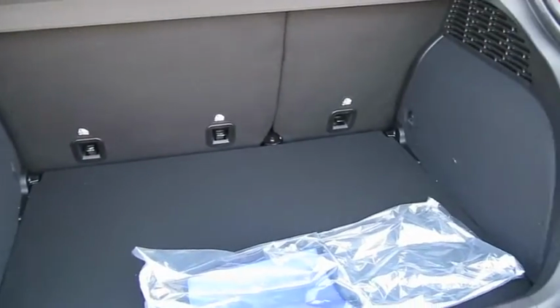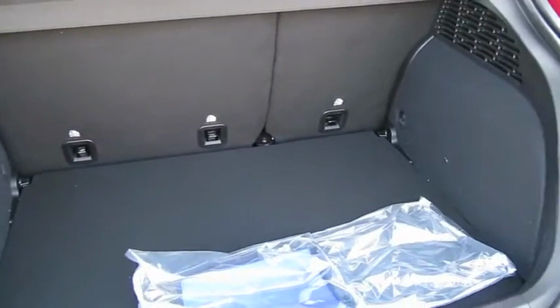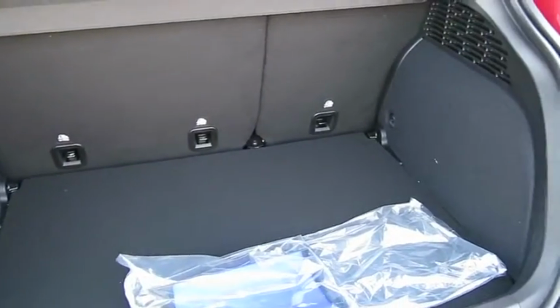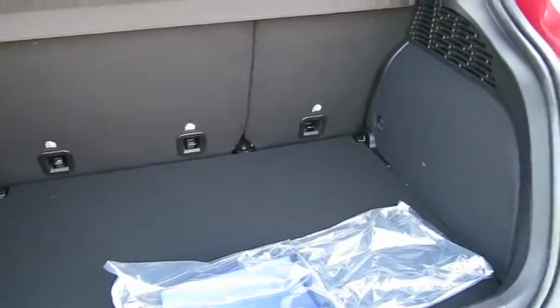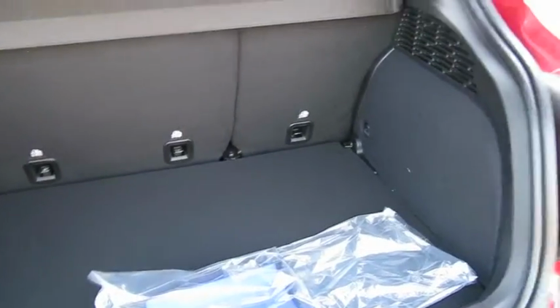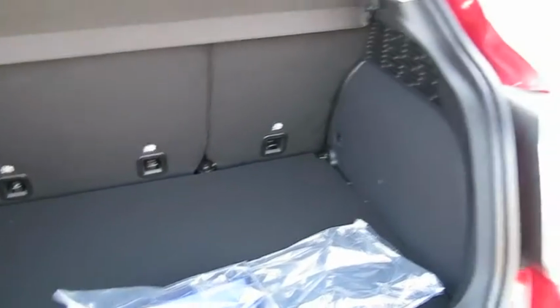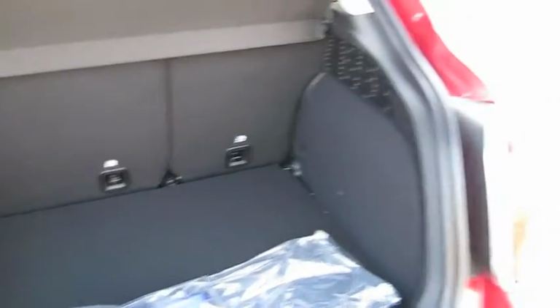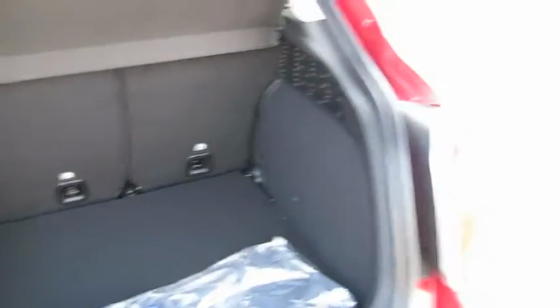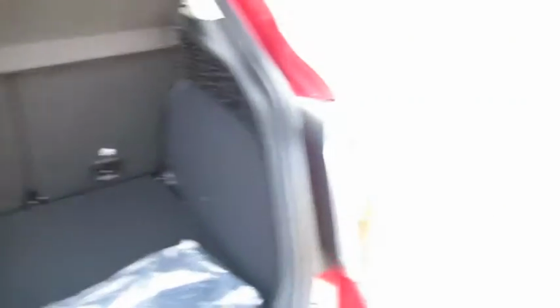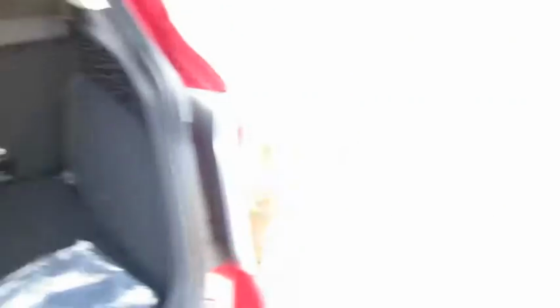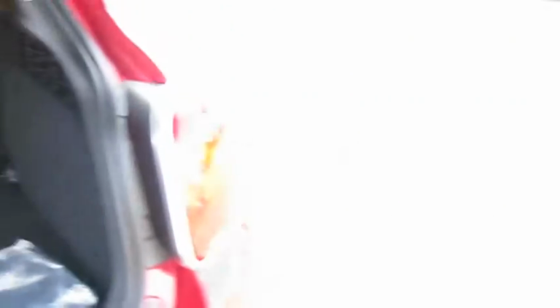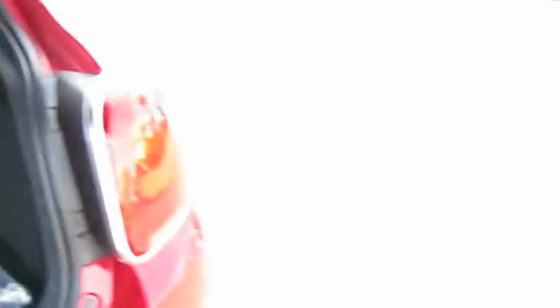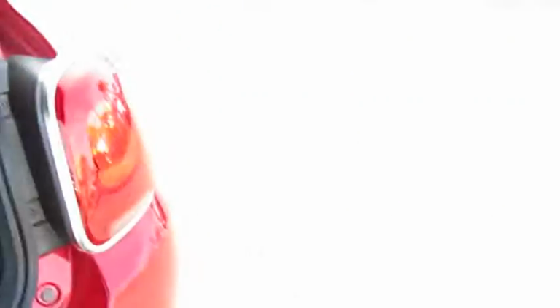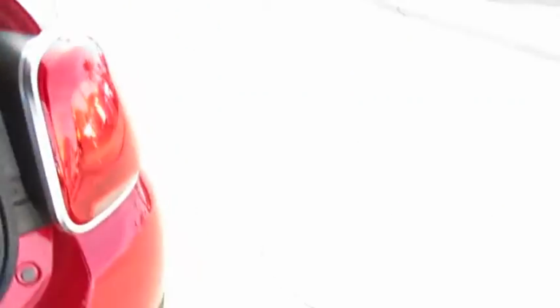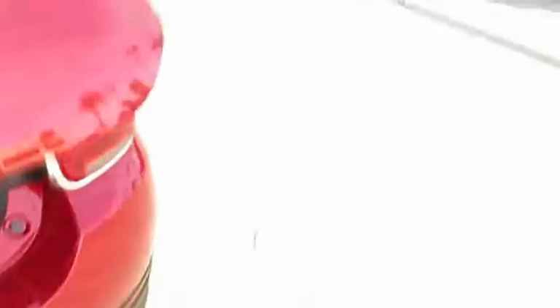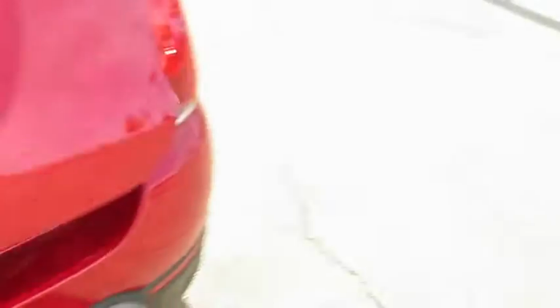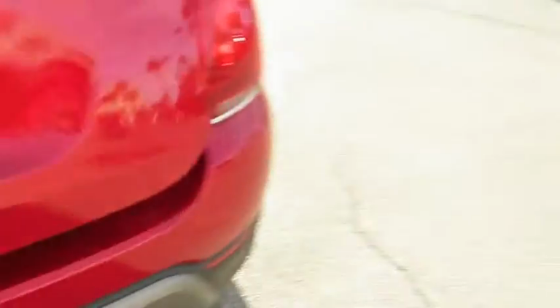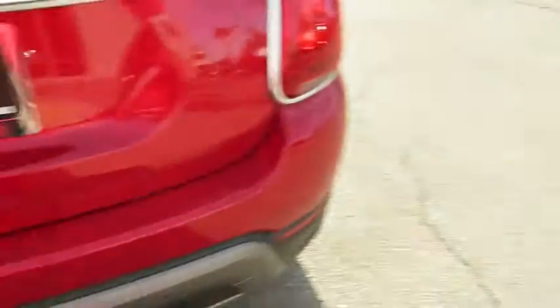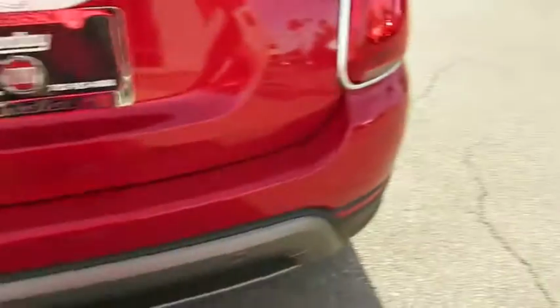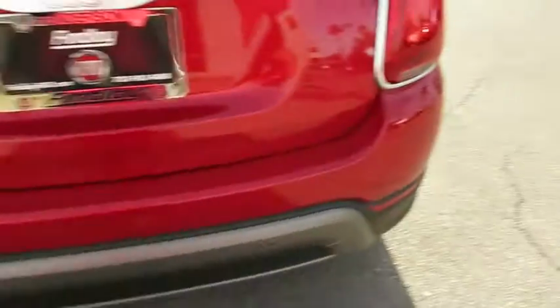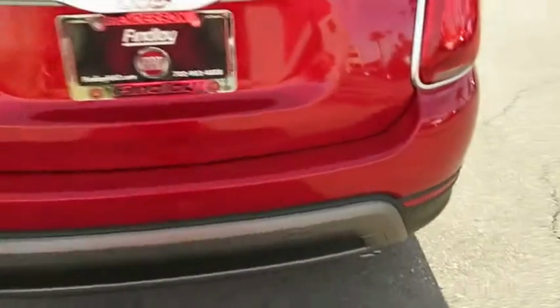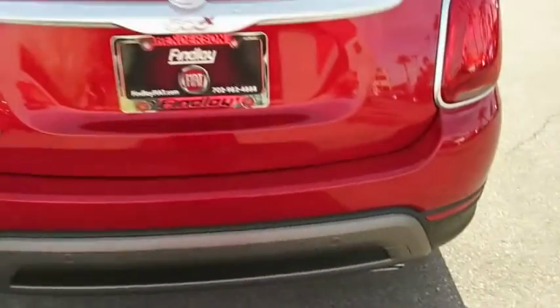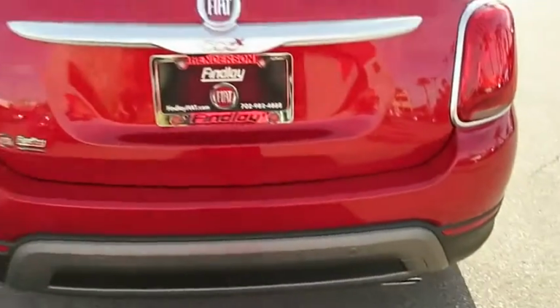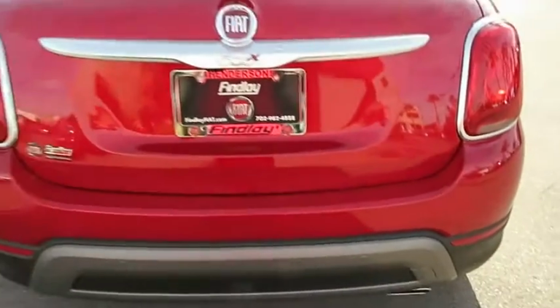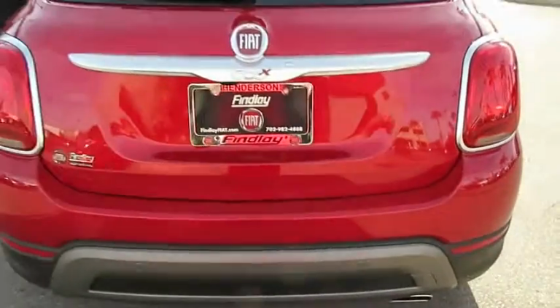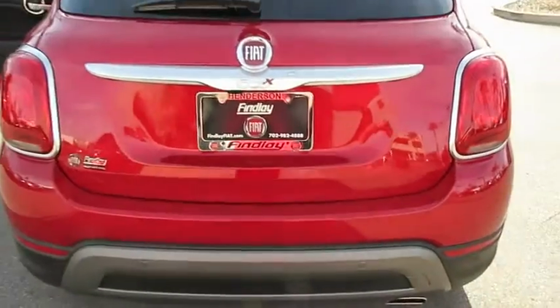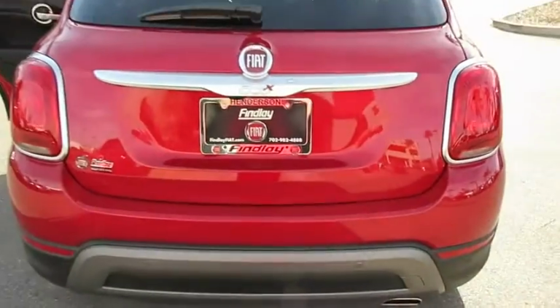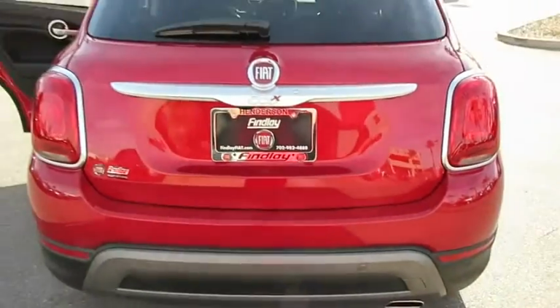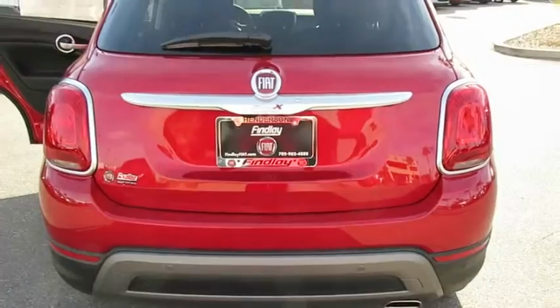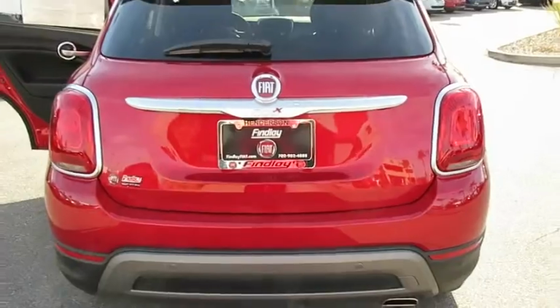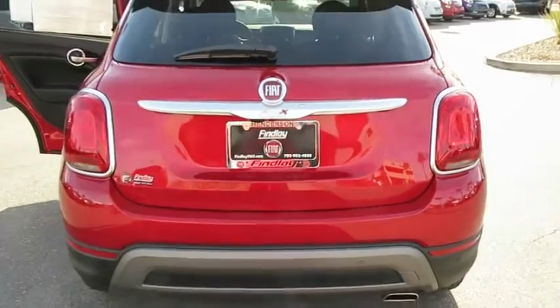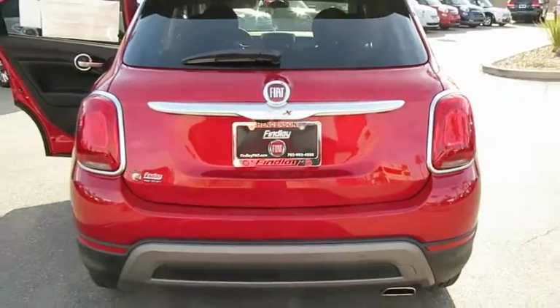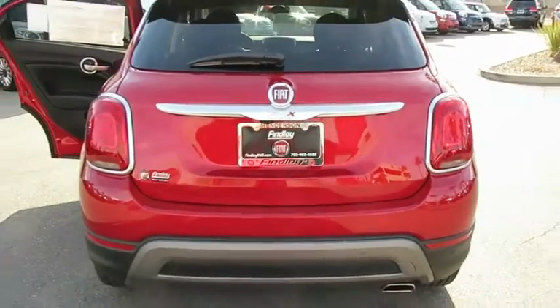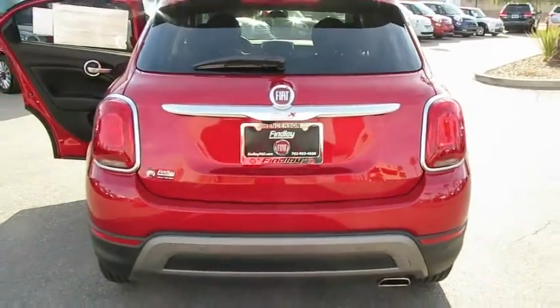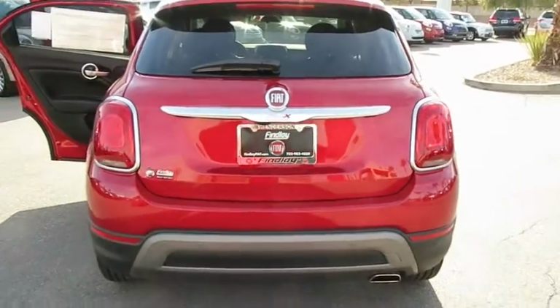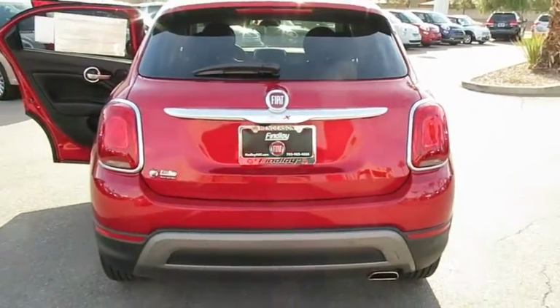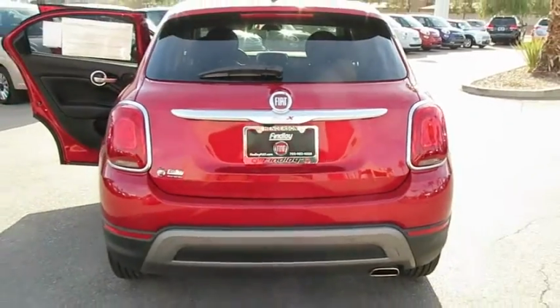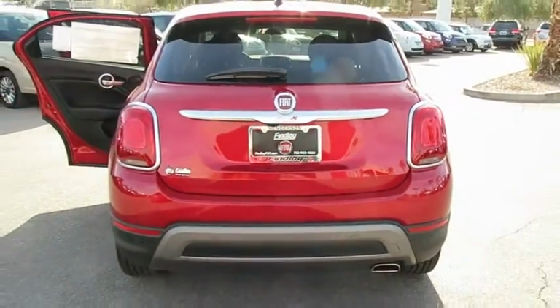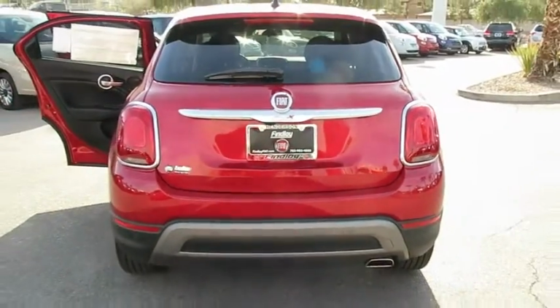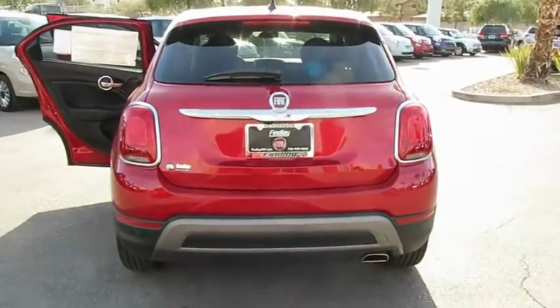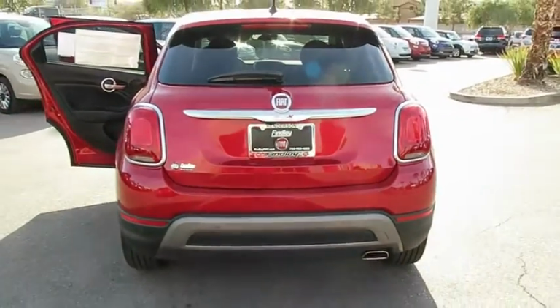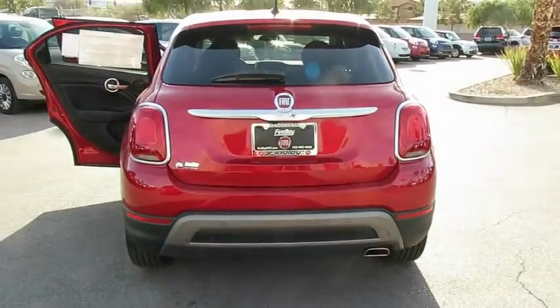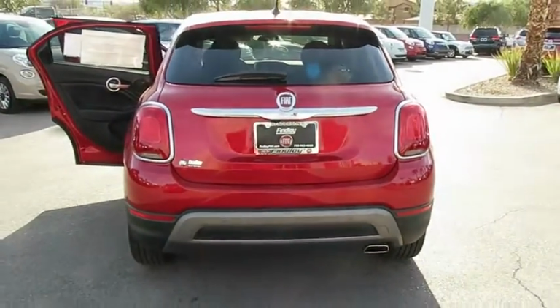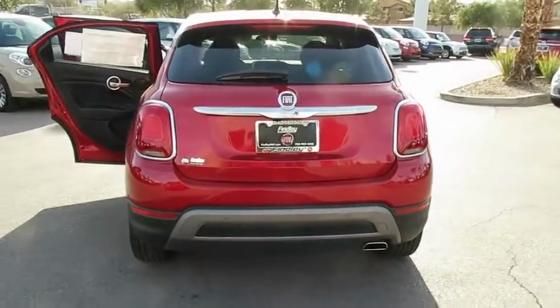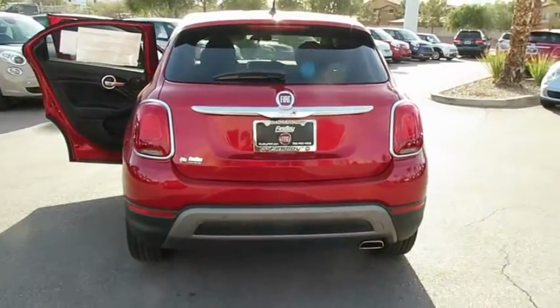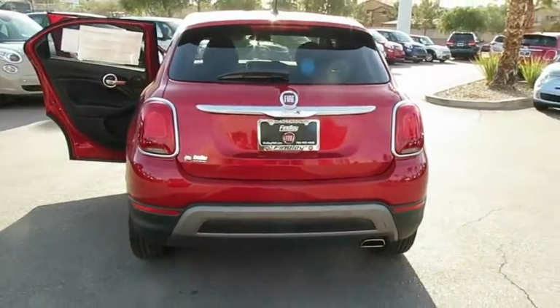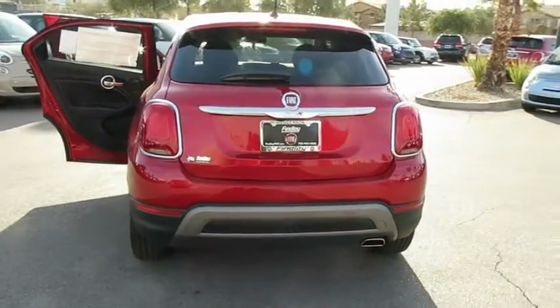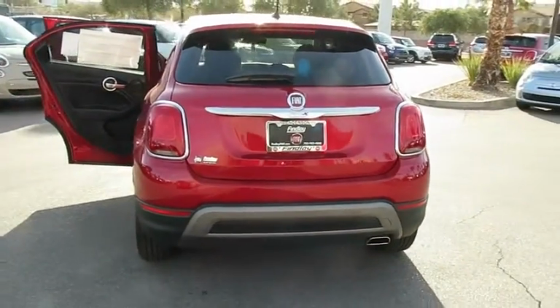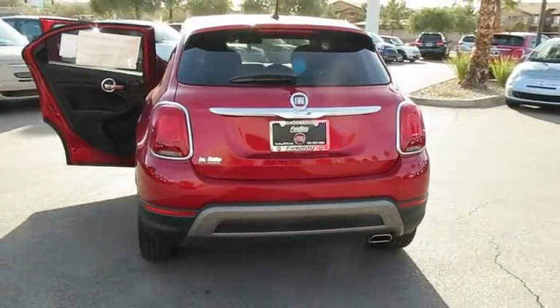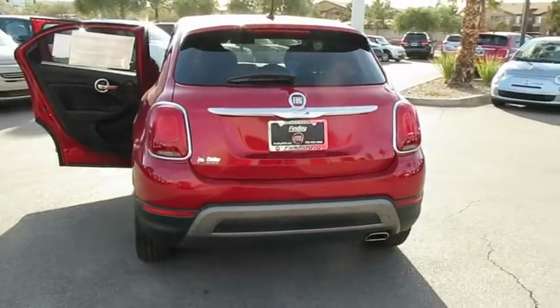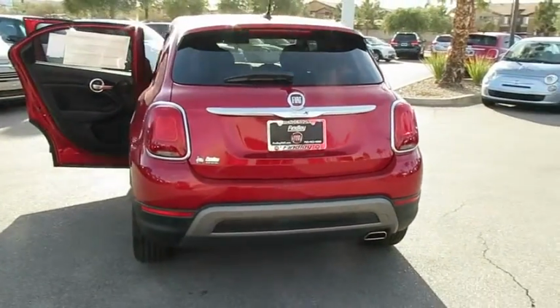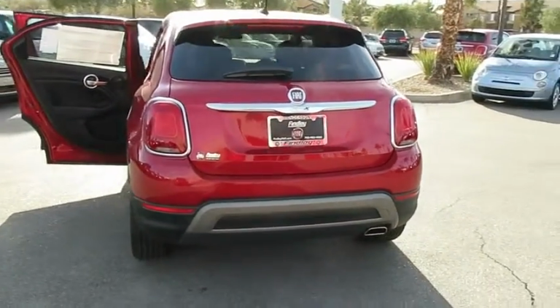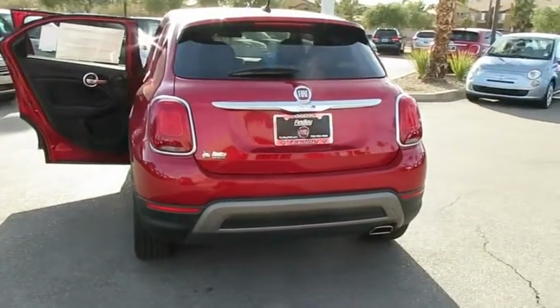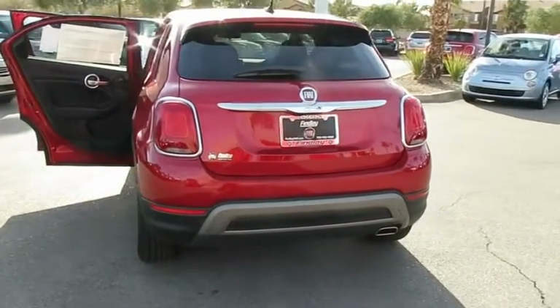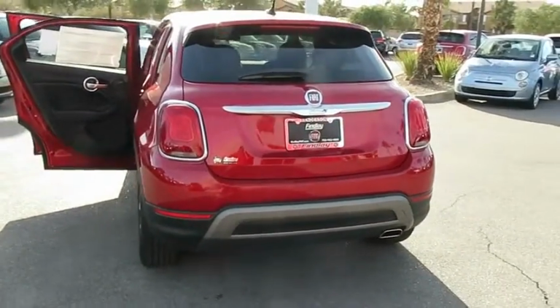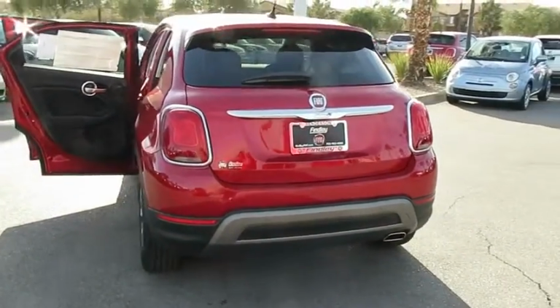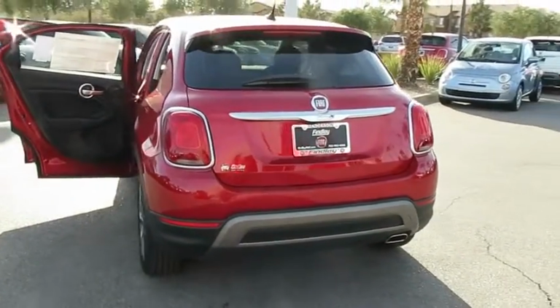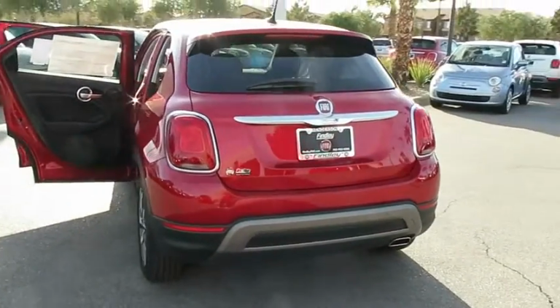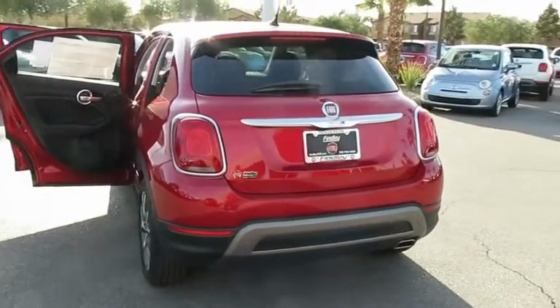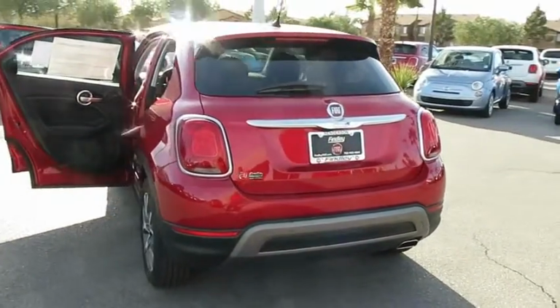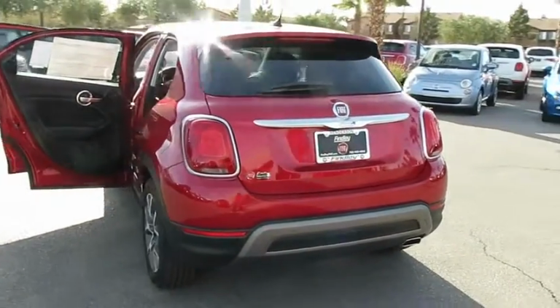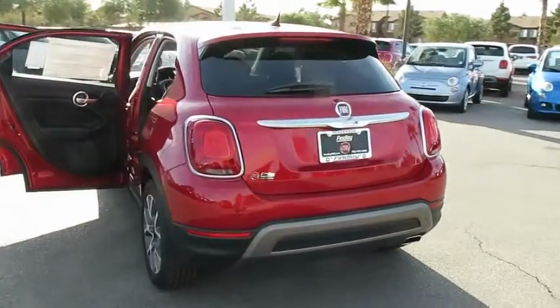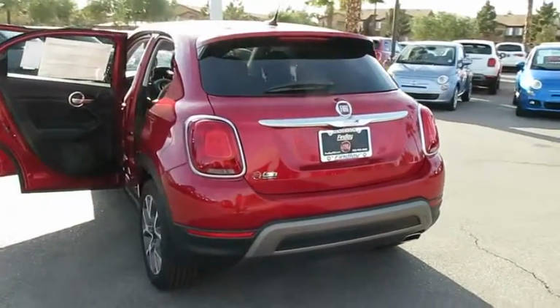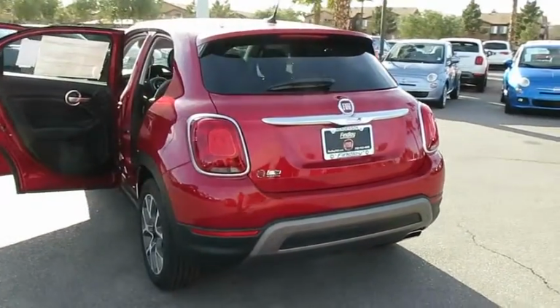Leather-wrapped steering wheel, day-night rearview mirror, outside temperature gauge, perimeter alarm. Come see the car for yourself.